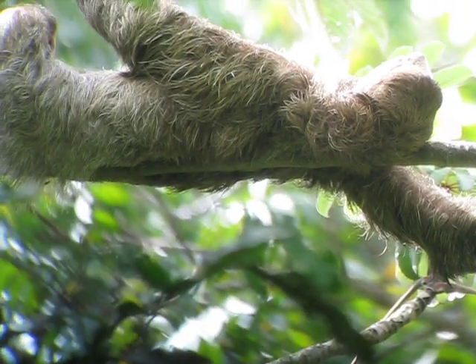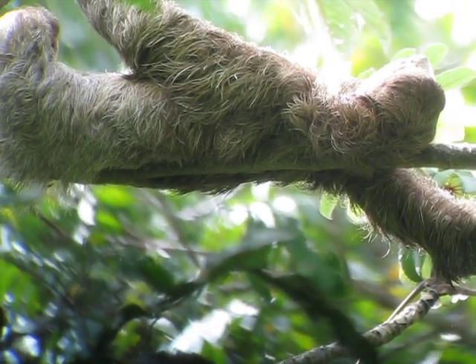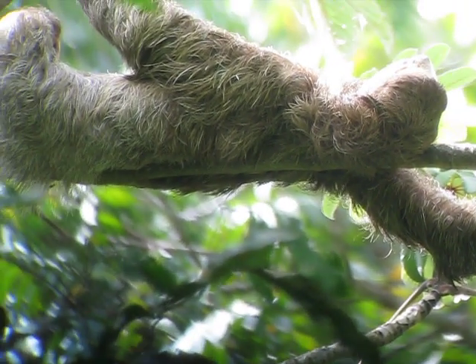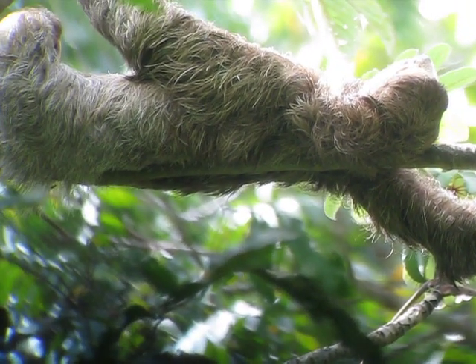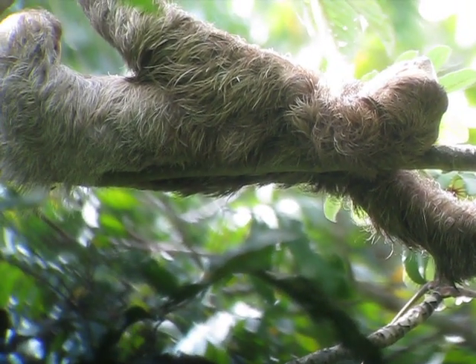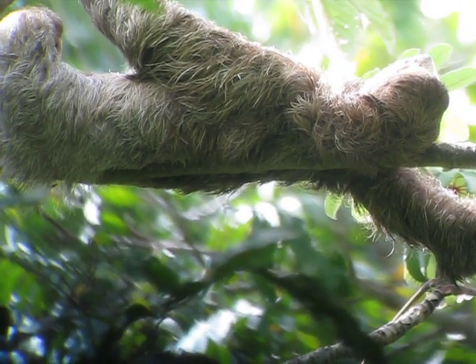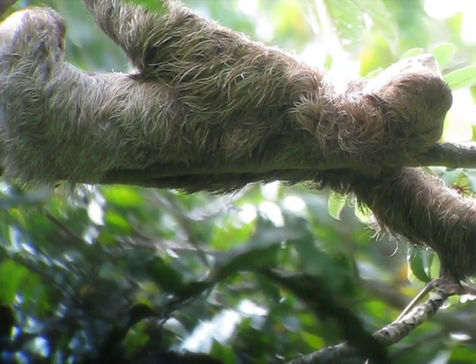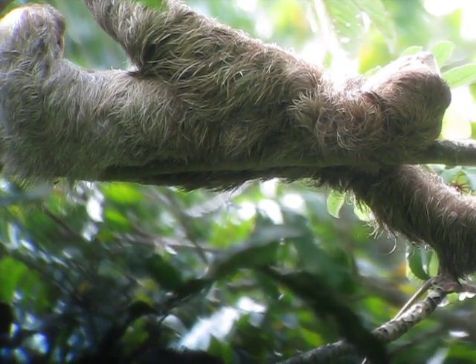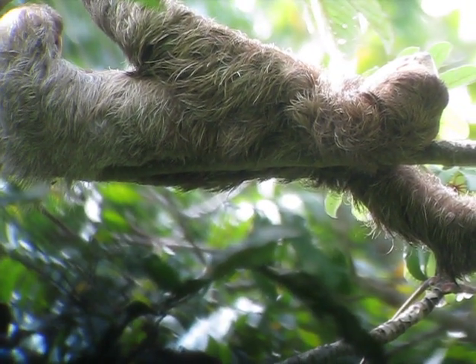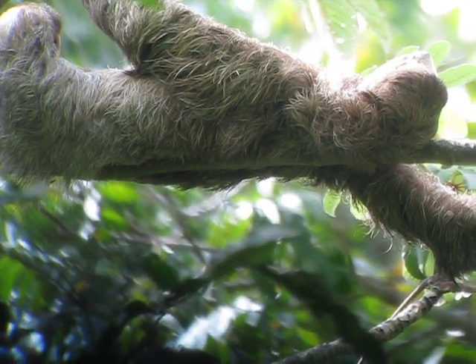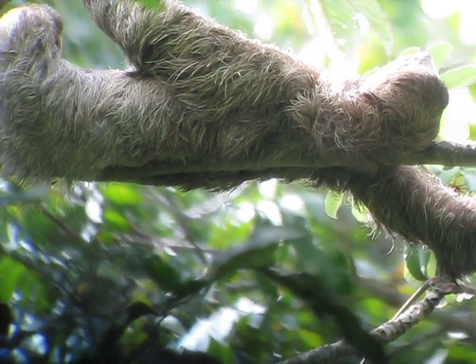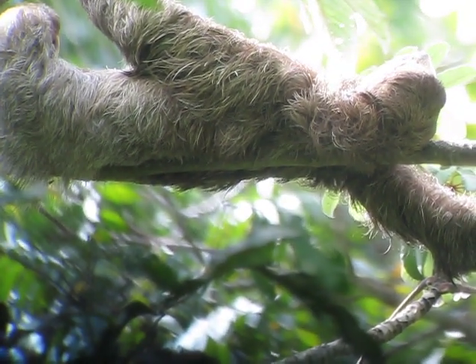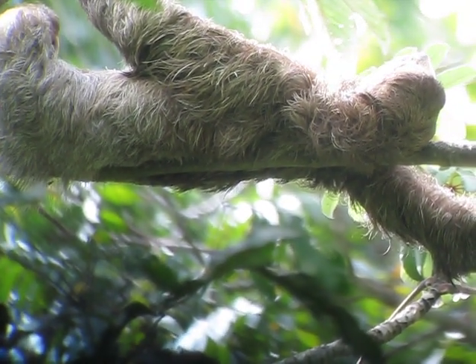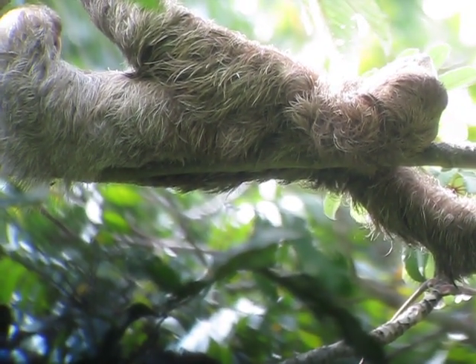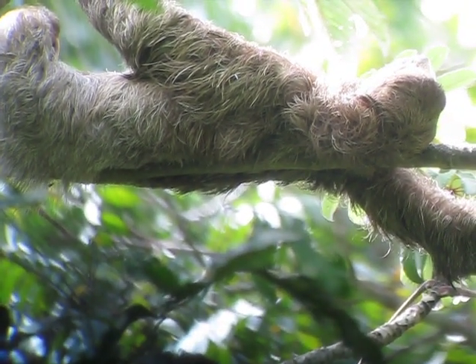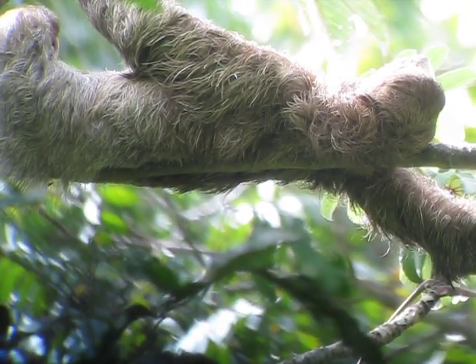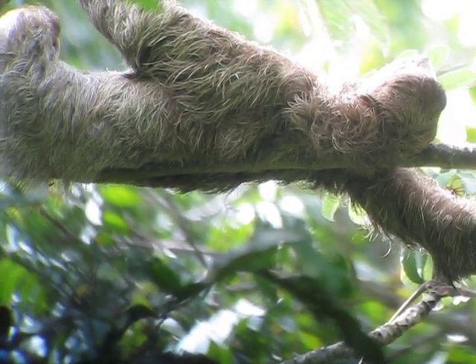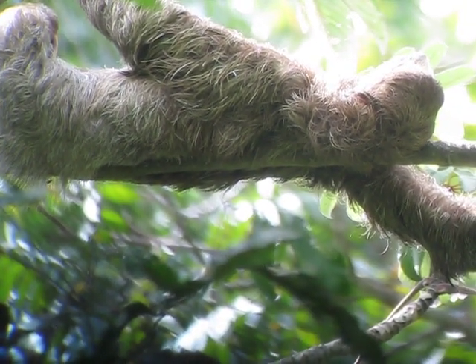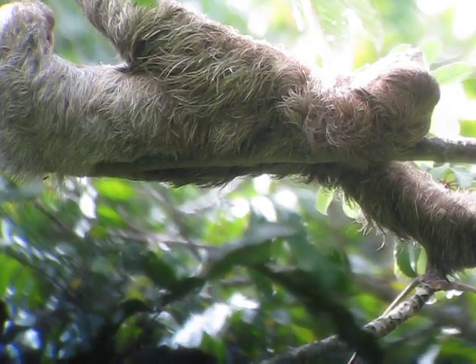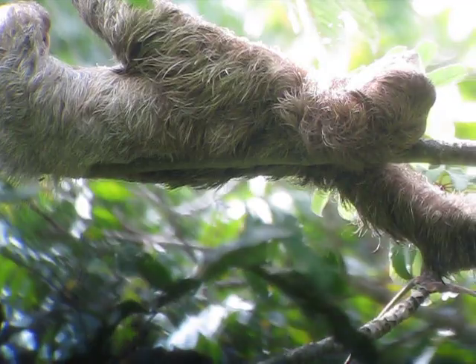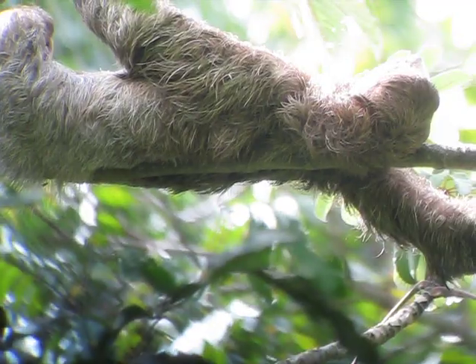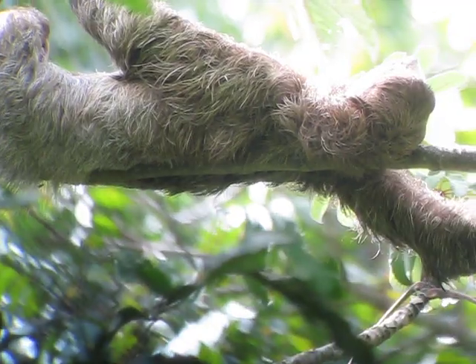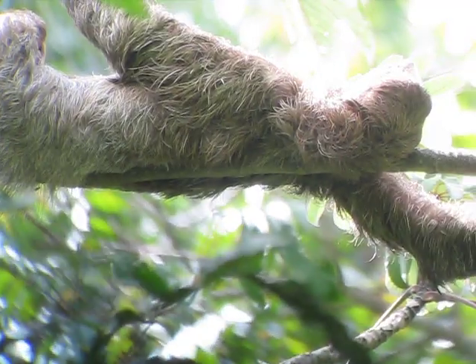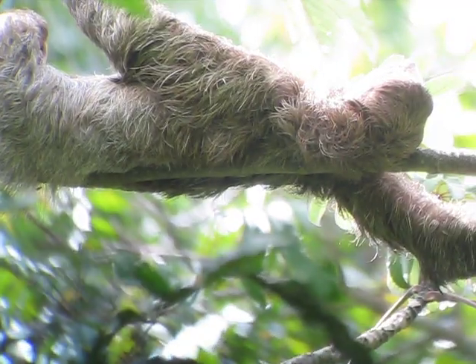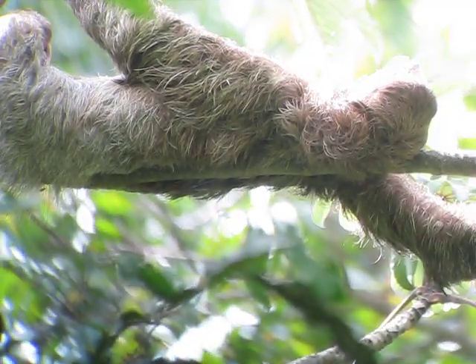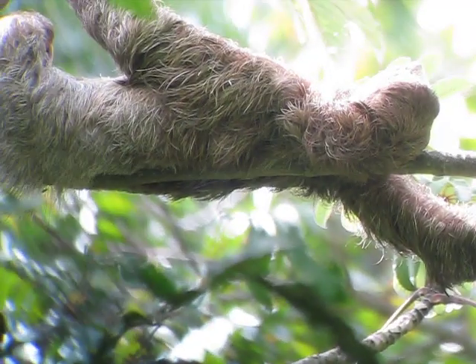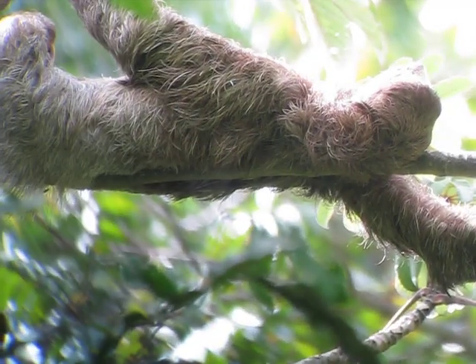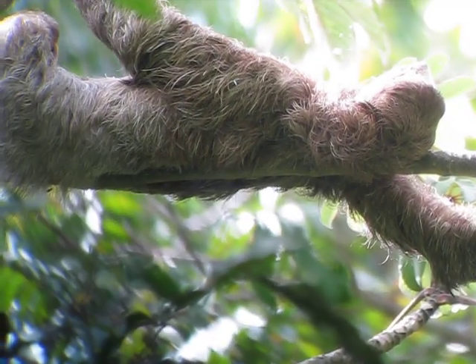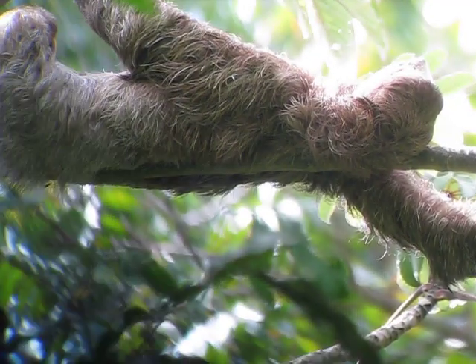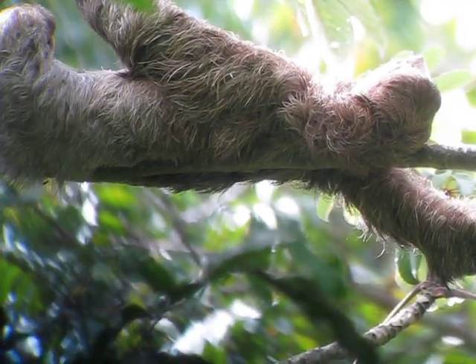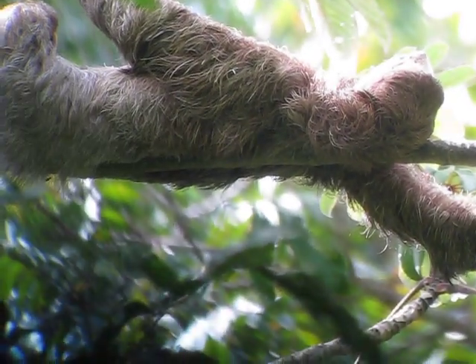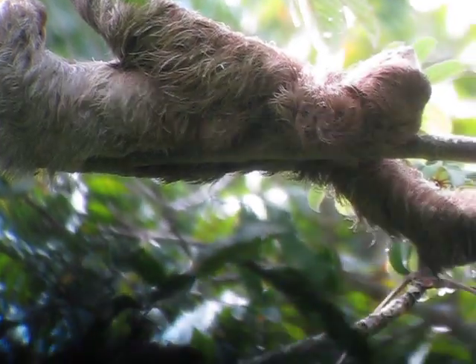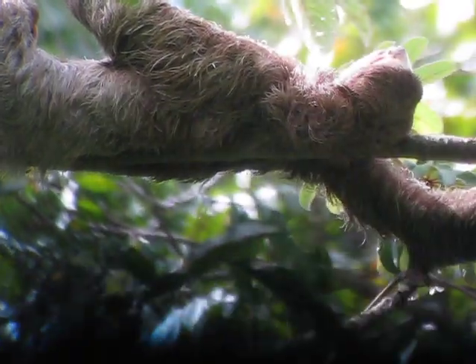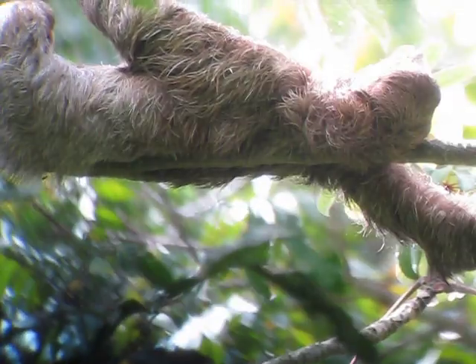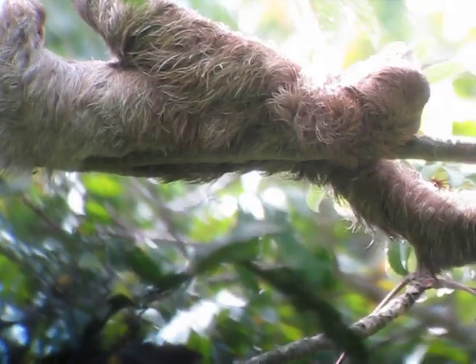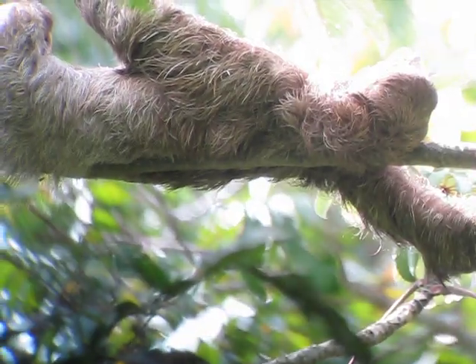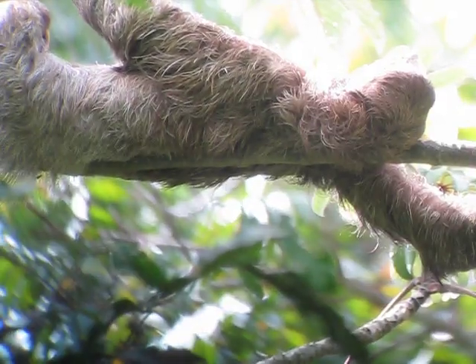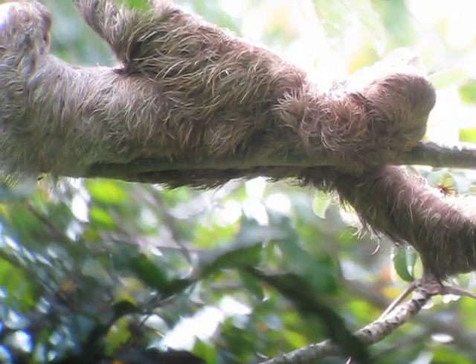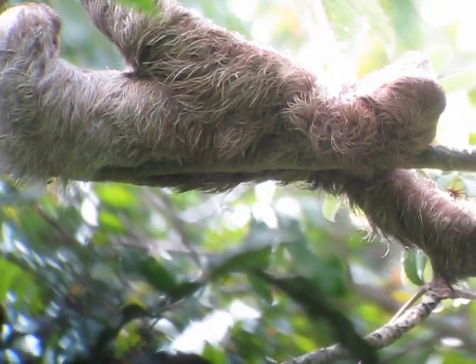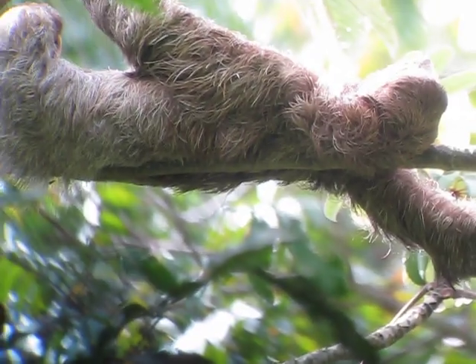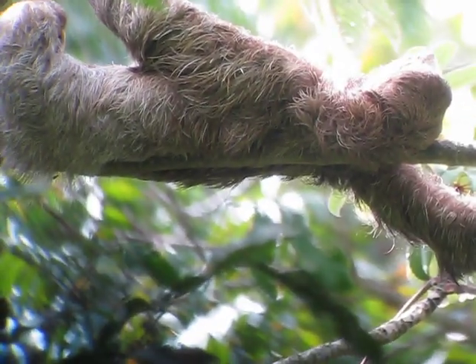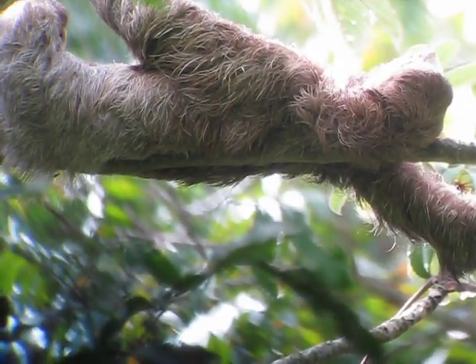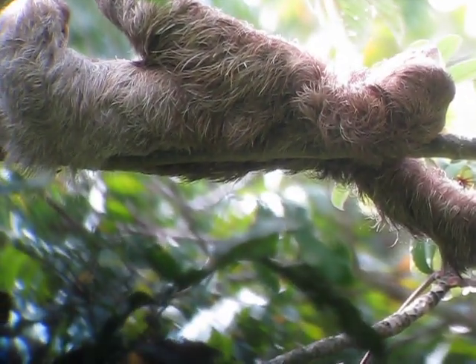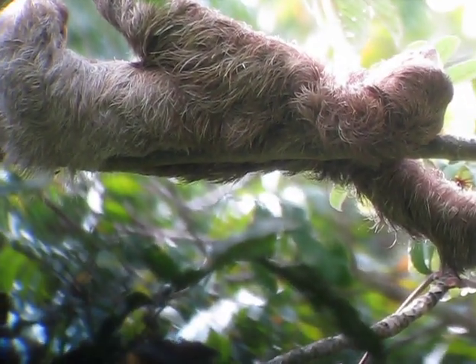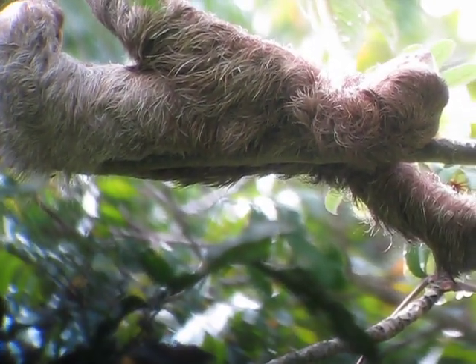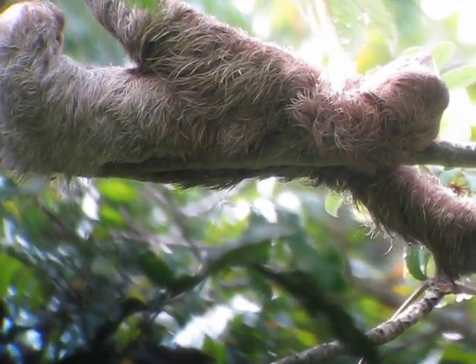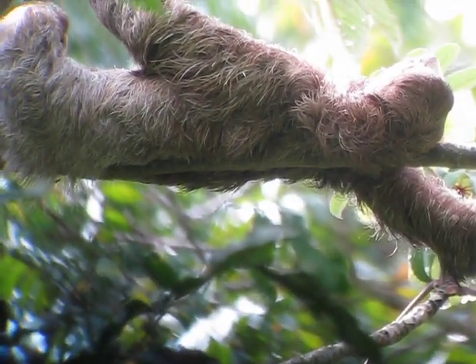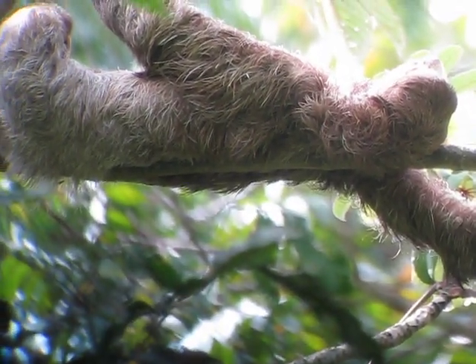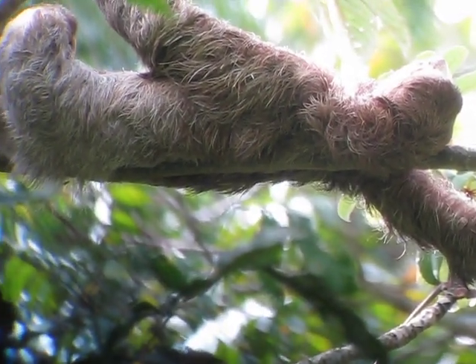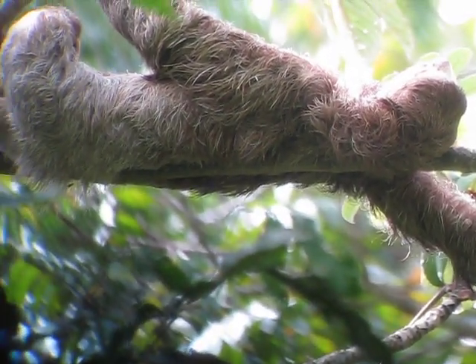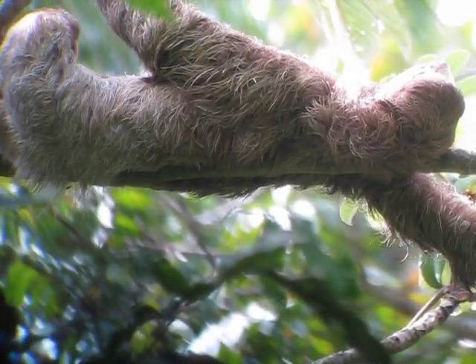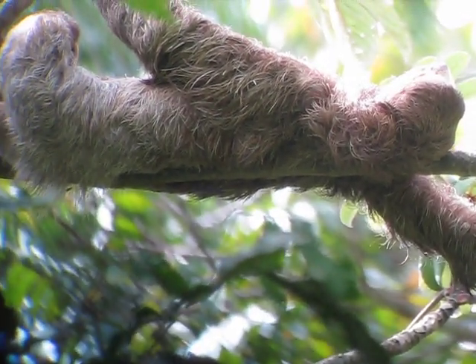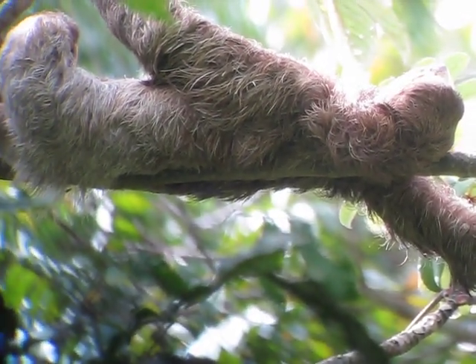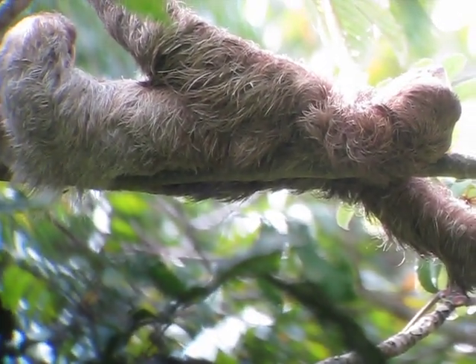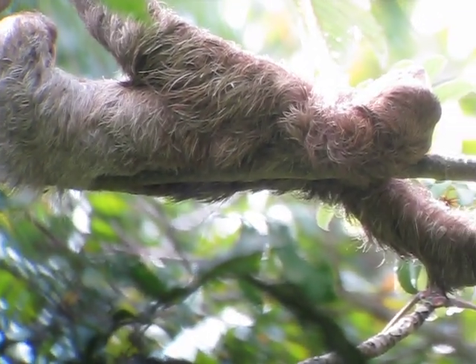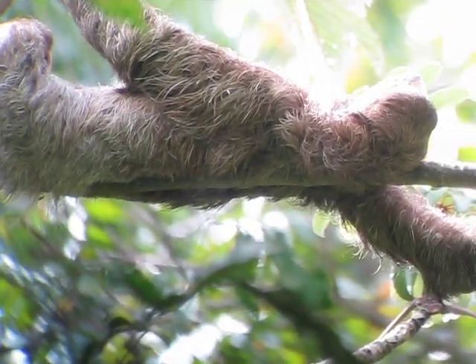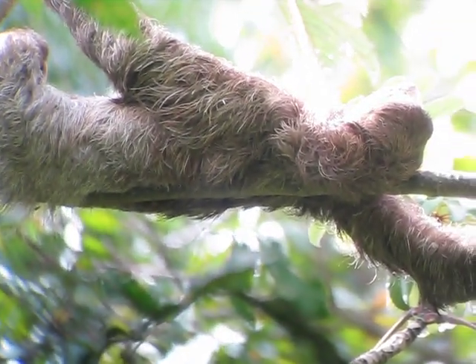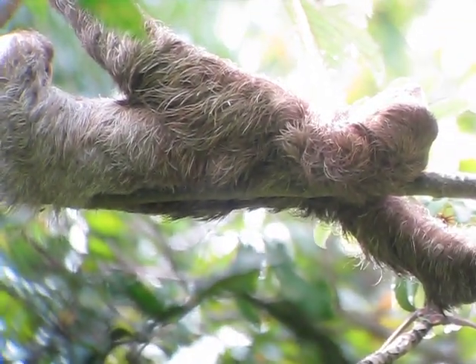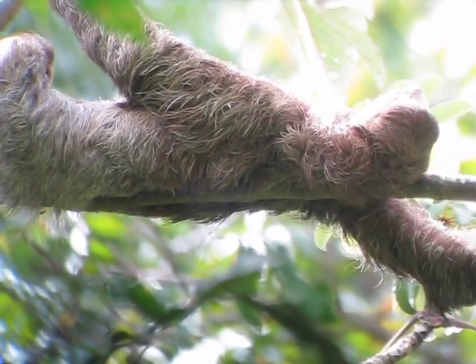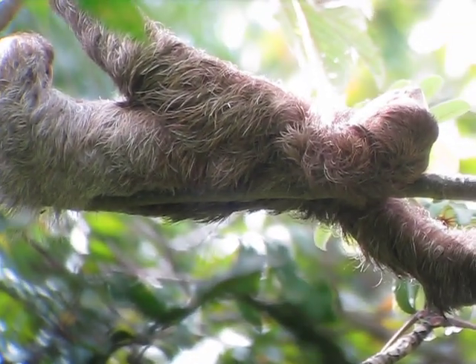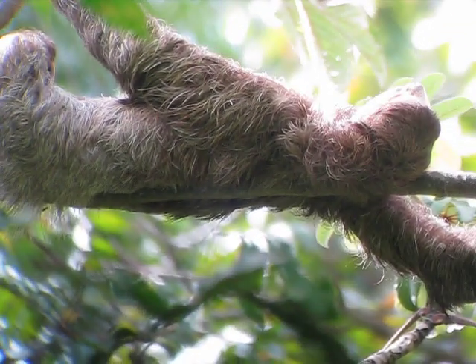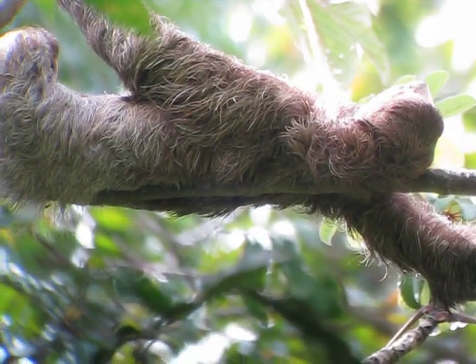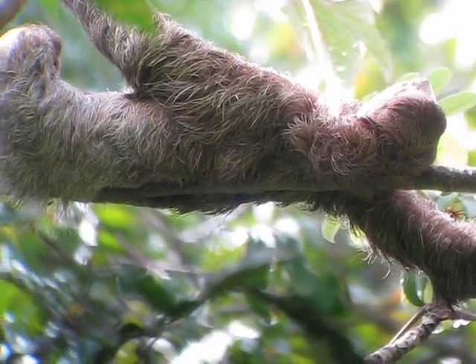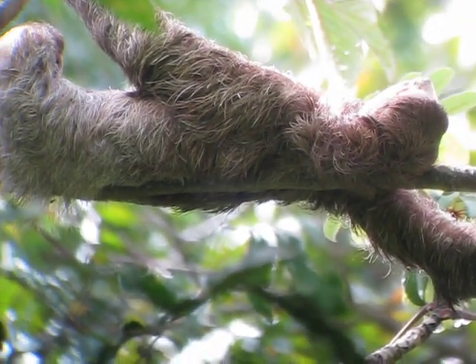This one's bigger and hairier? No, the other one. The two-toes? Two-toes is bigger. And usually they move at night.